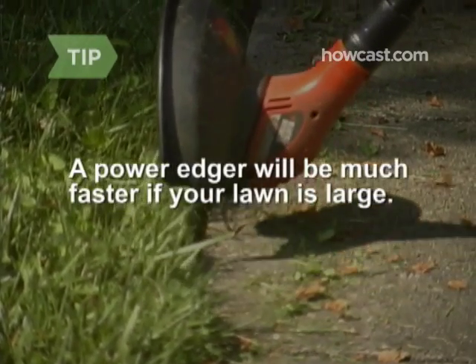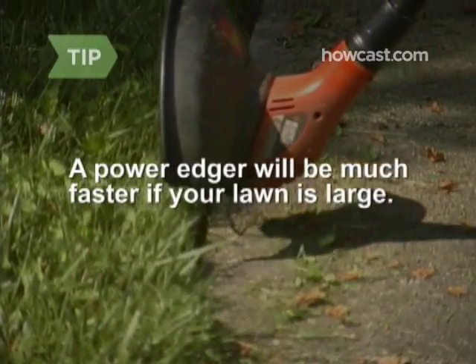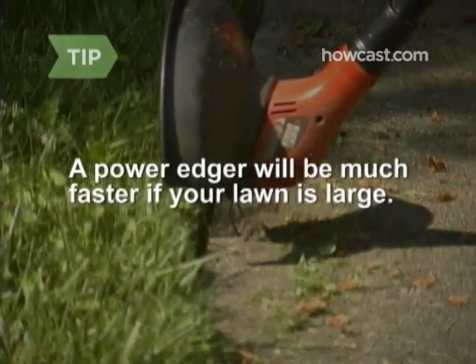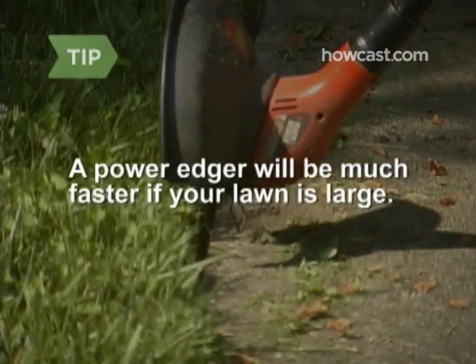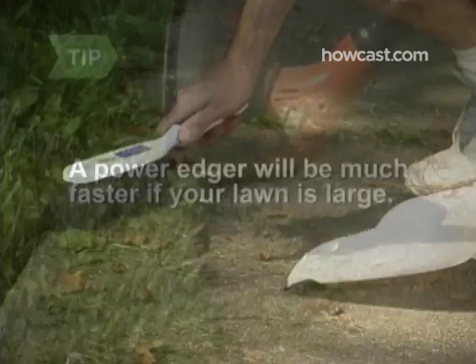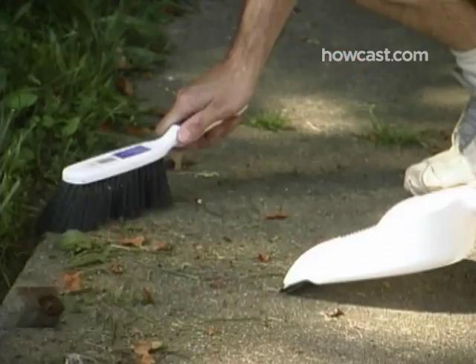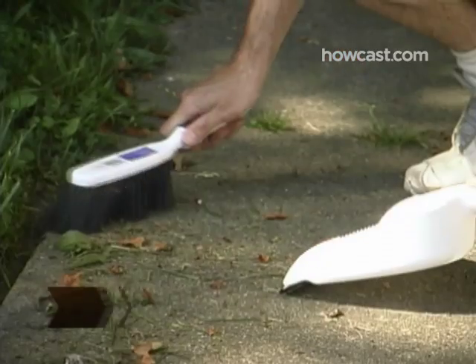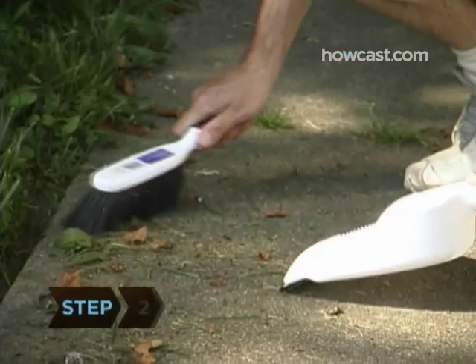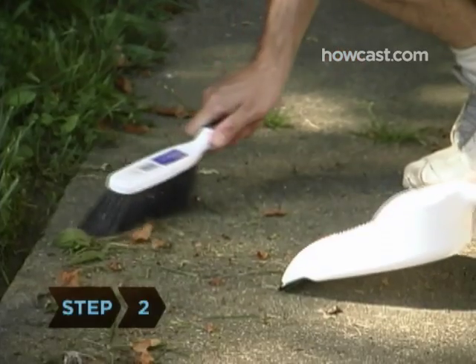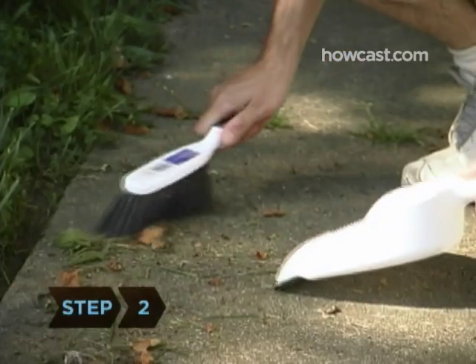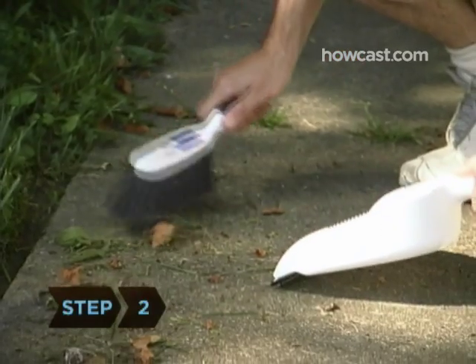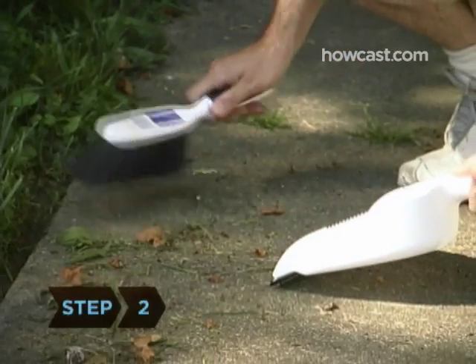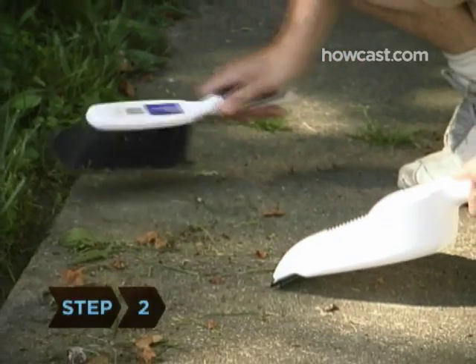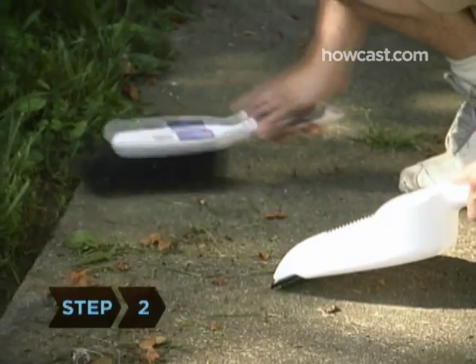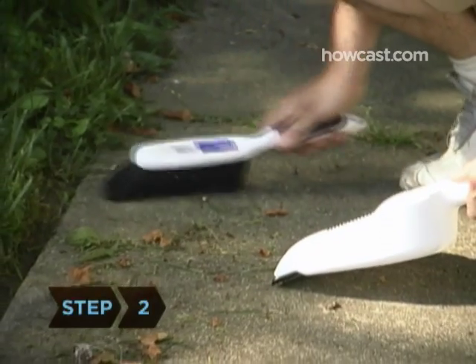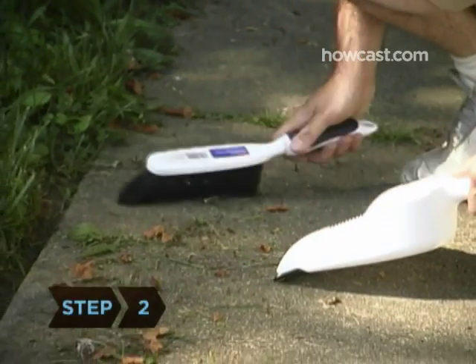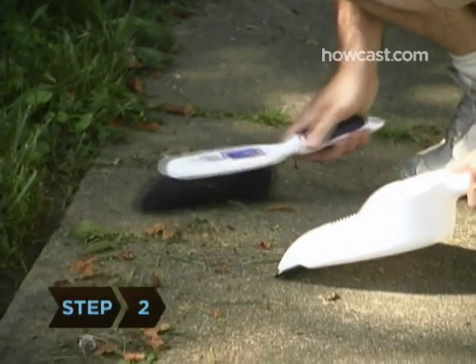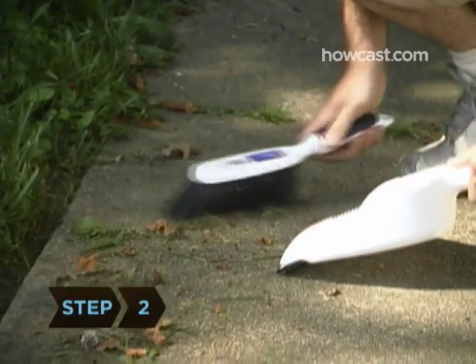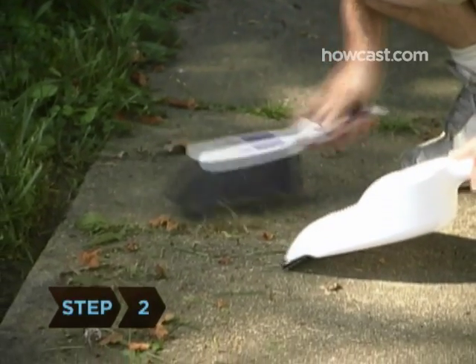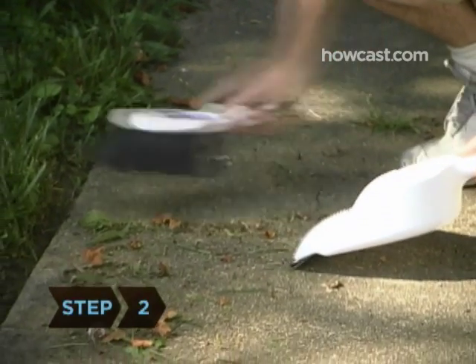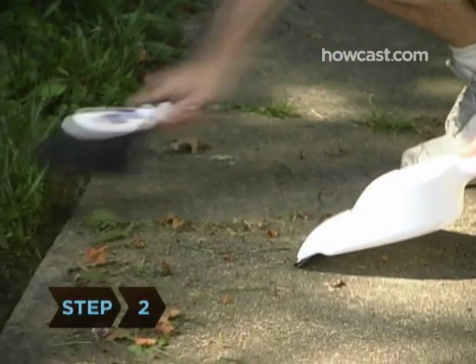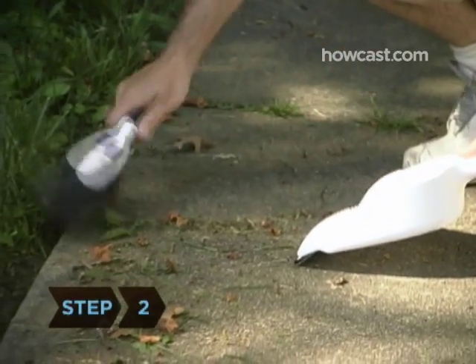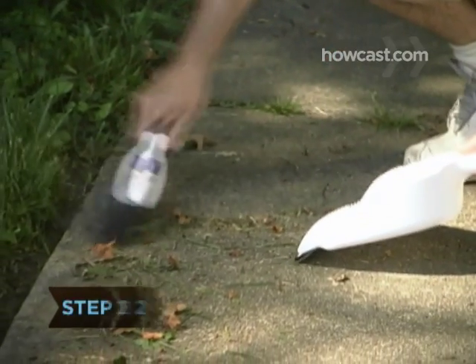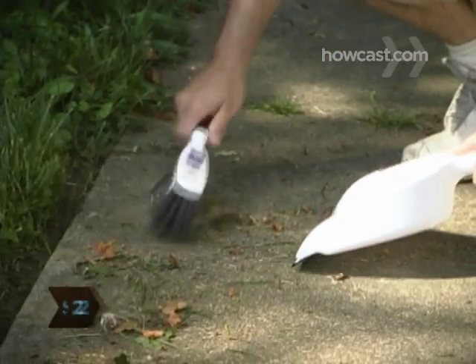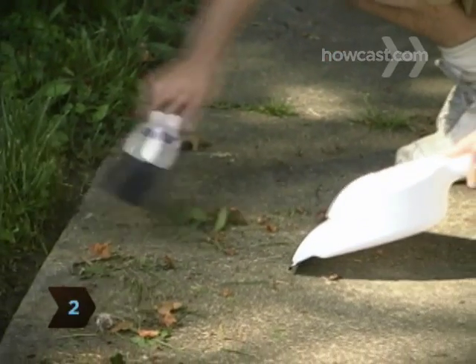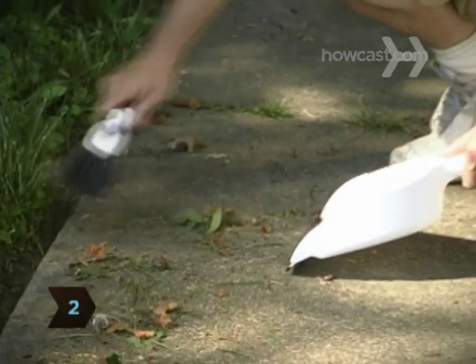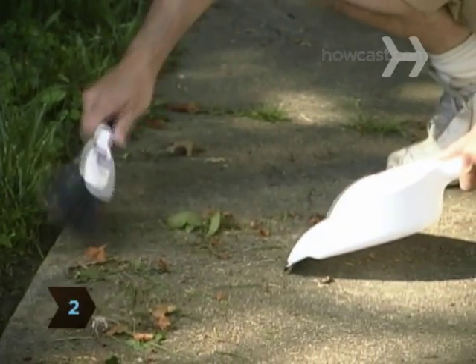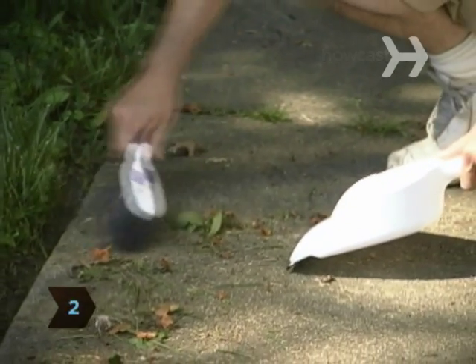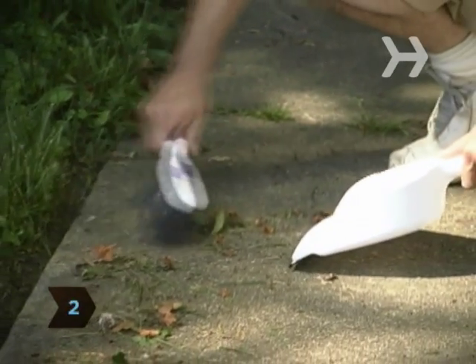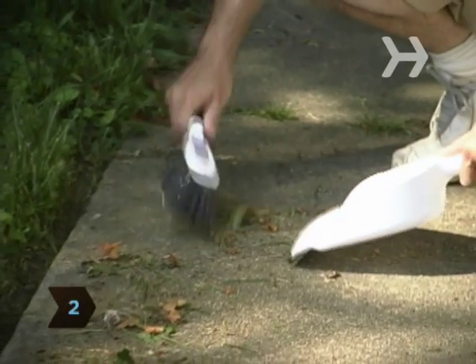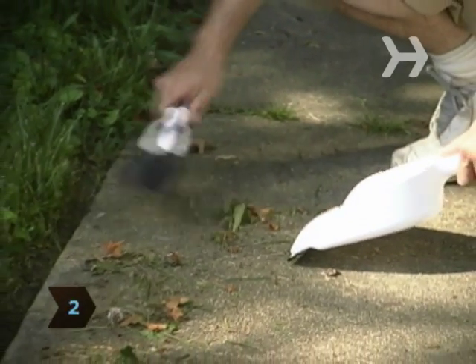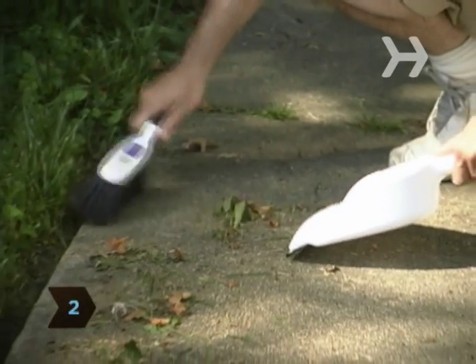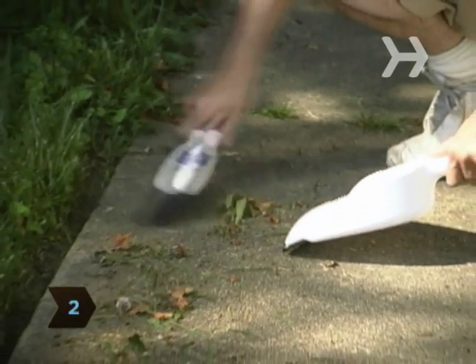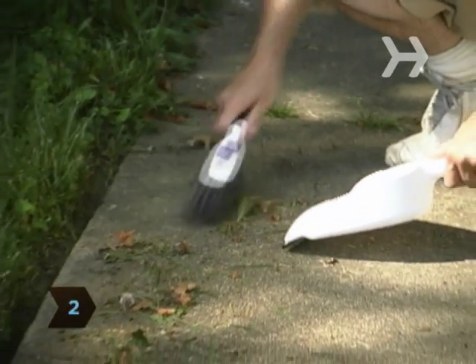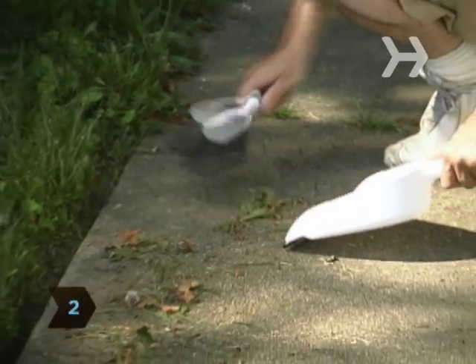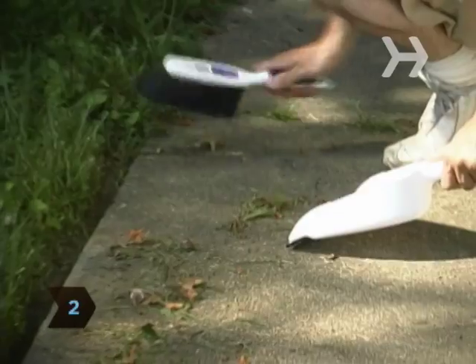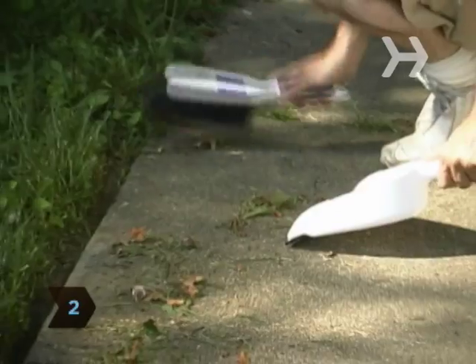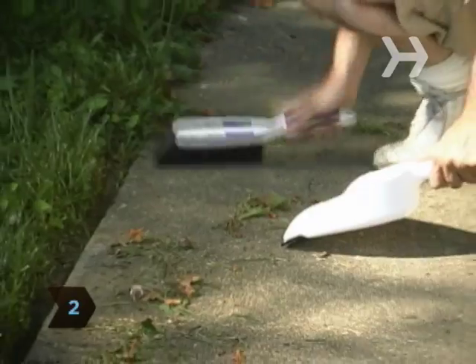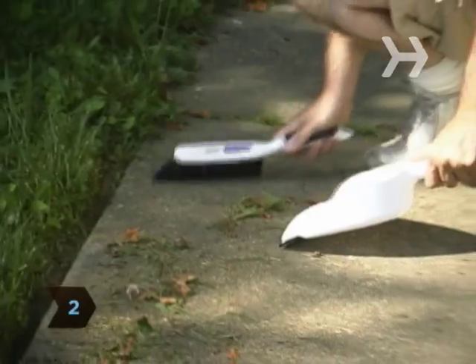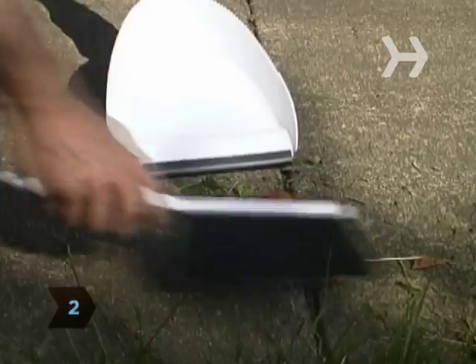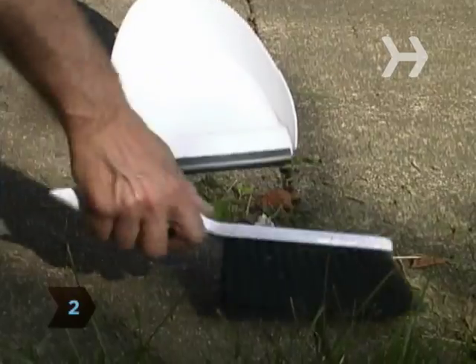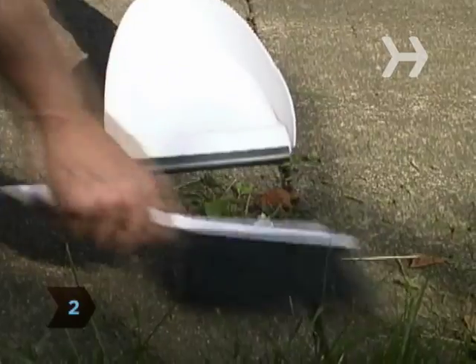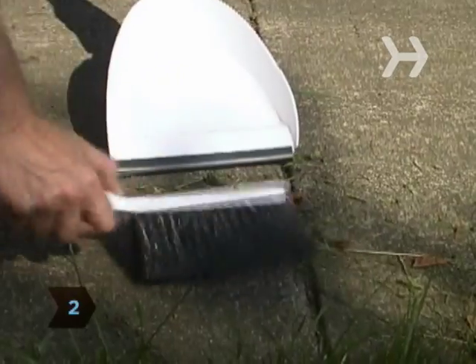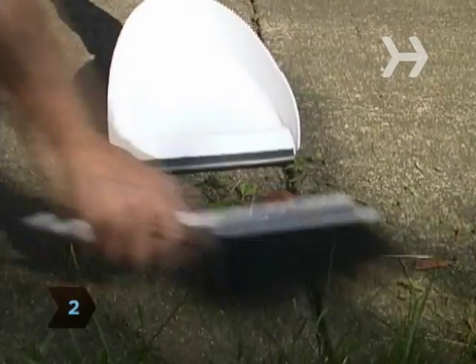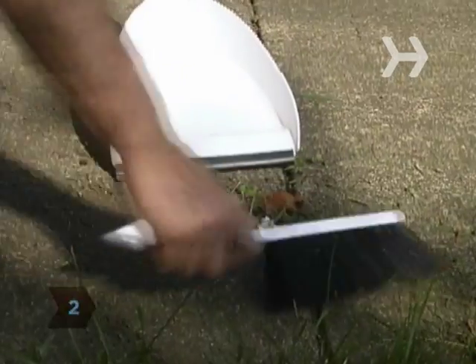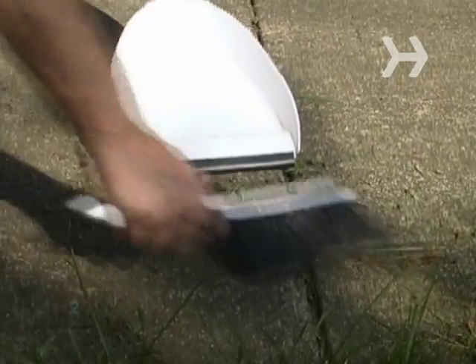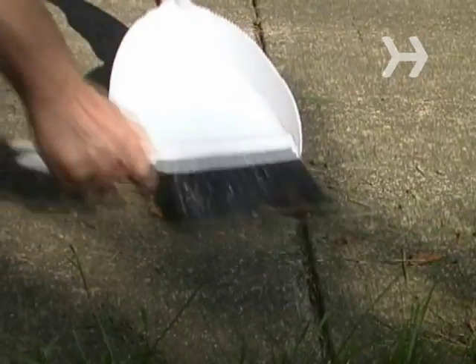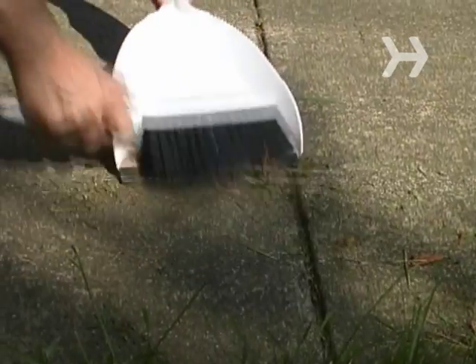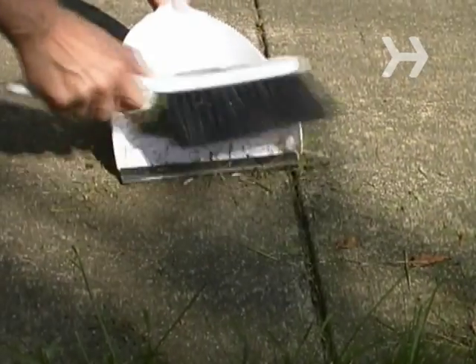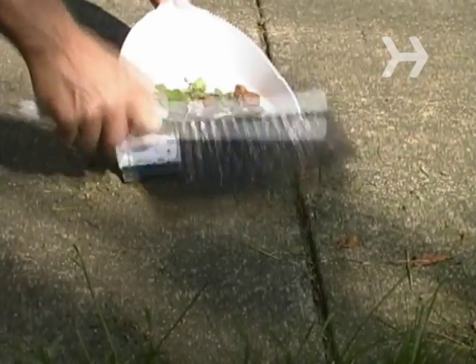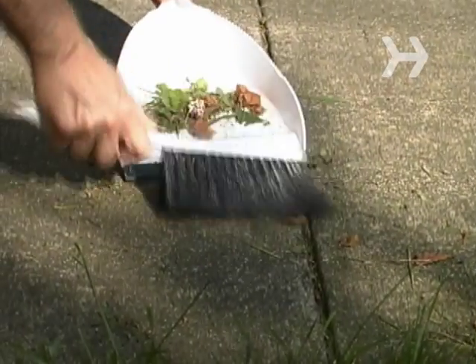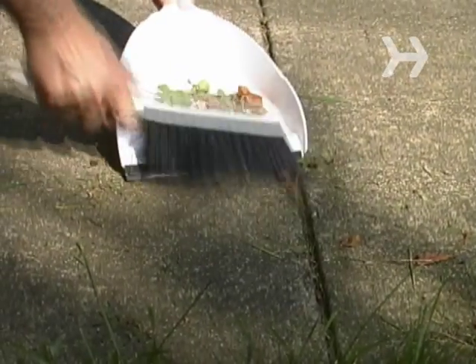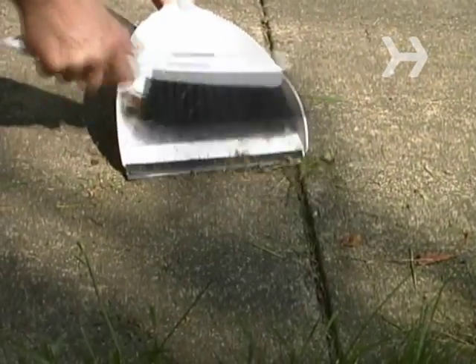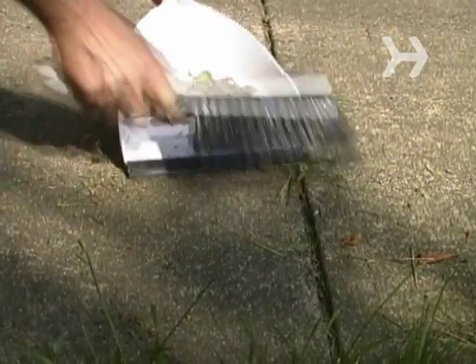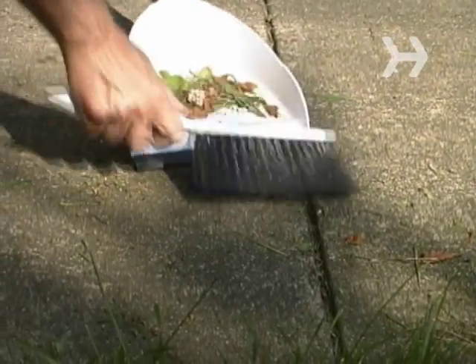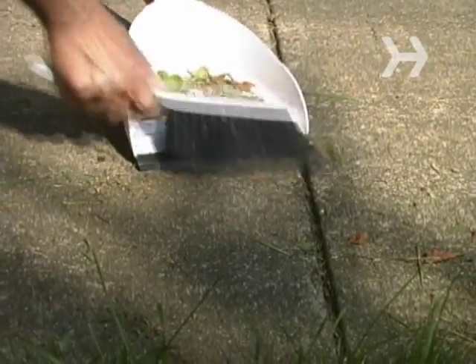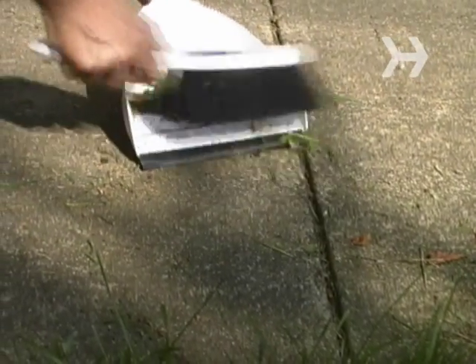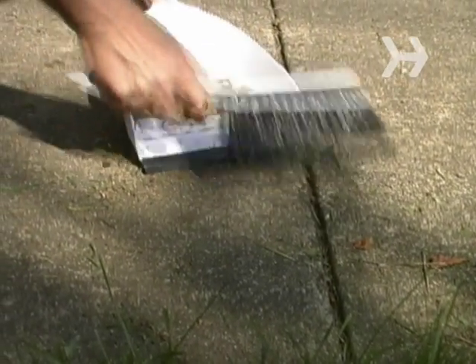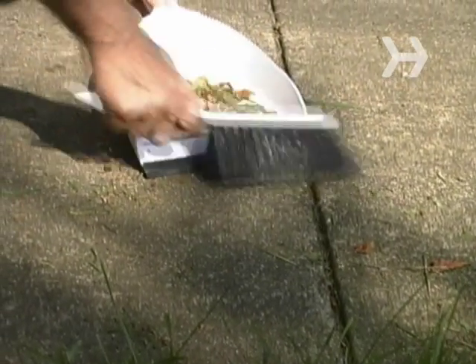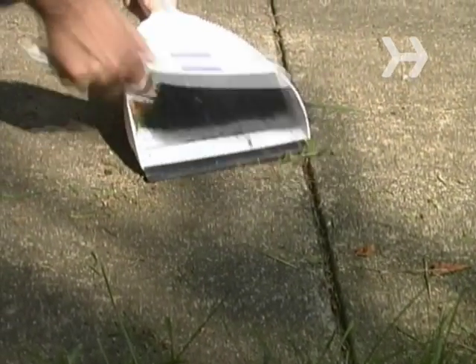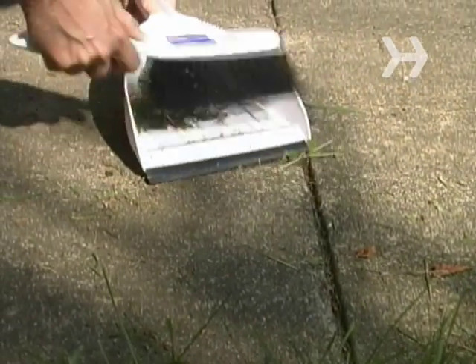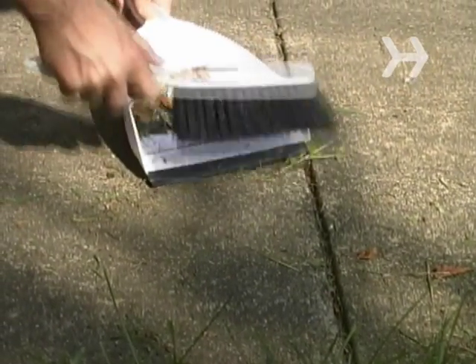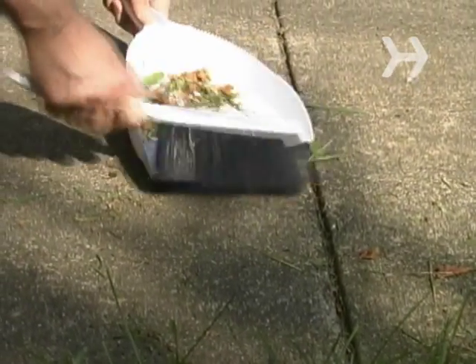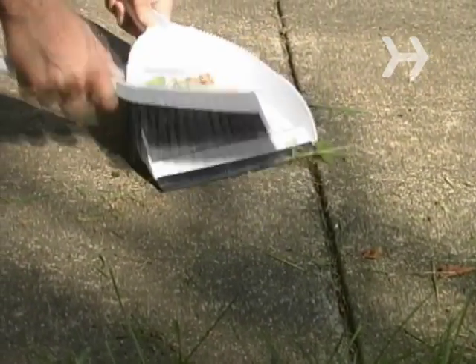Step 2. Remove the cuttings so that there is a clean divide between the lawn and the pavement. Add the cuttings to your compost pile if you have one.